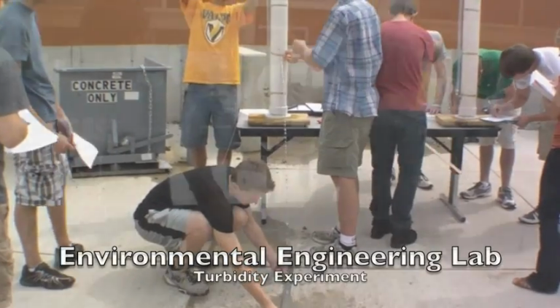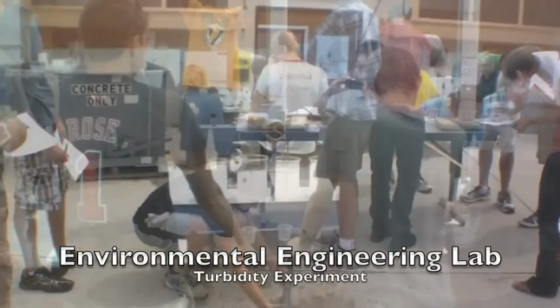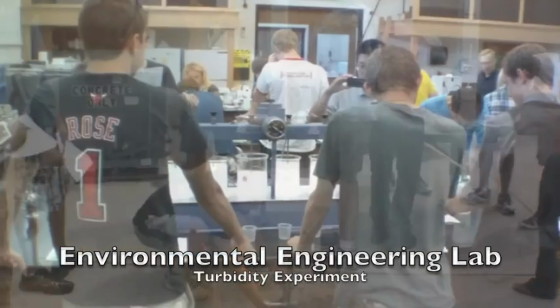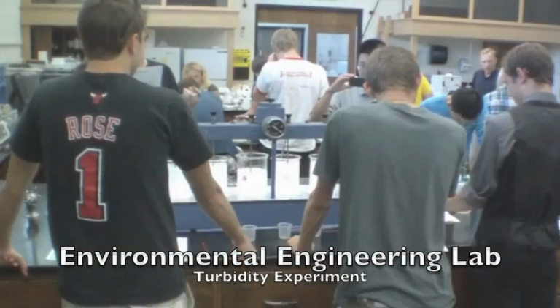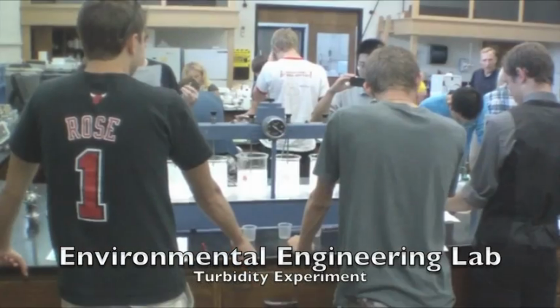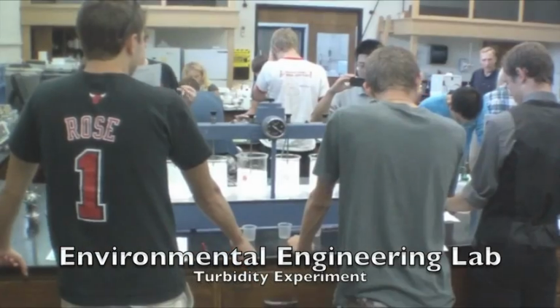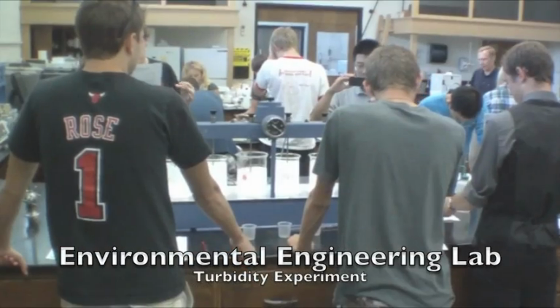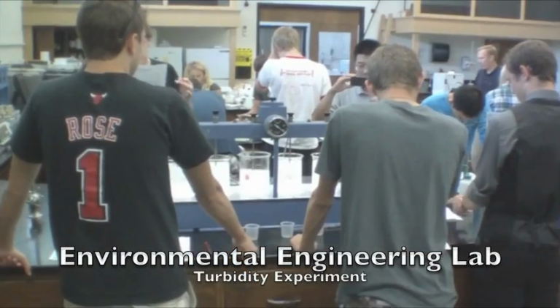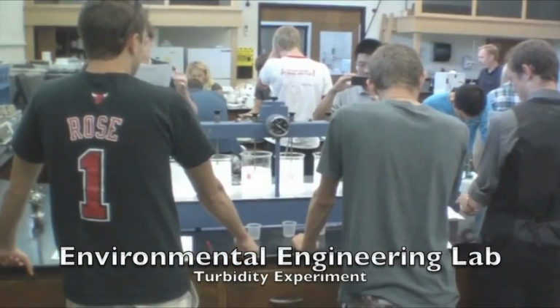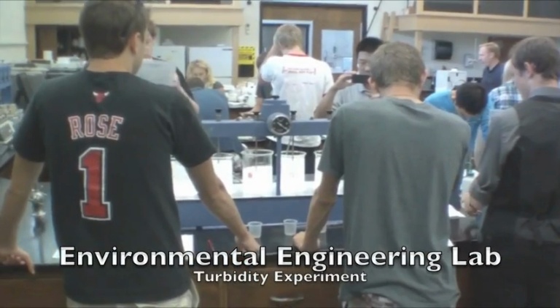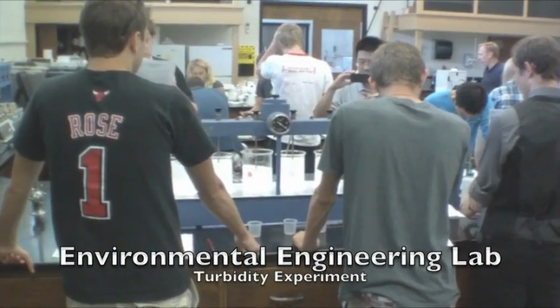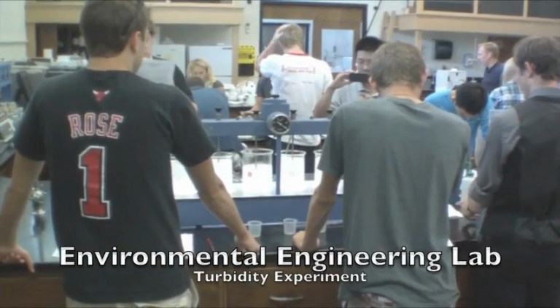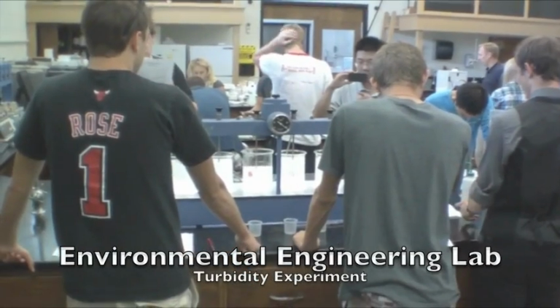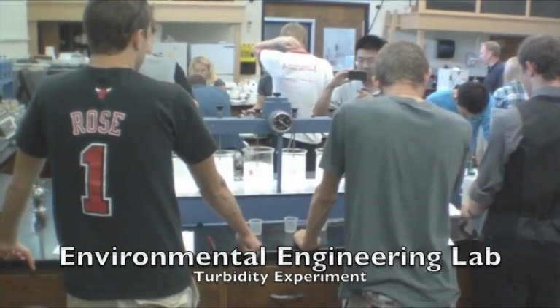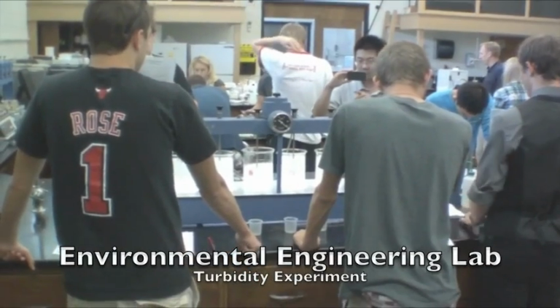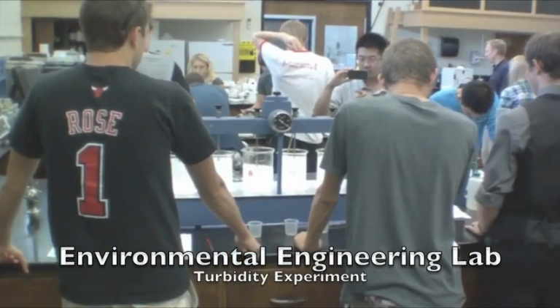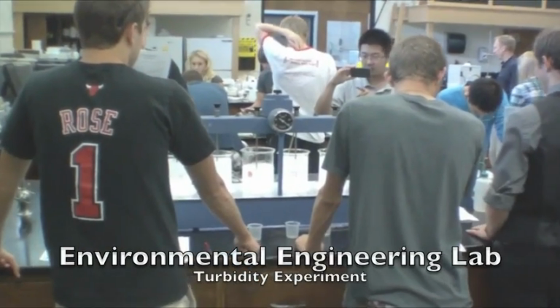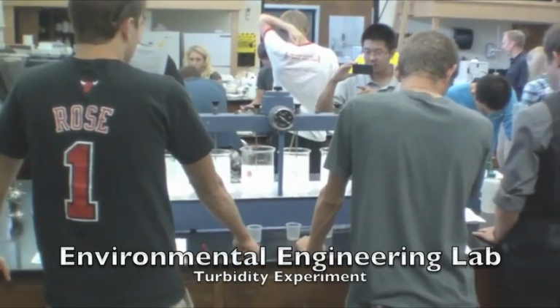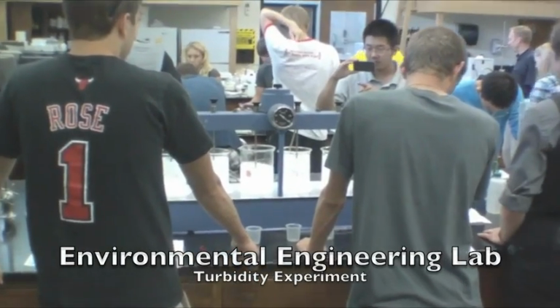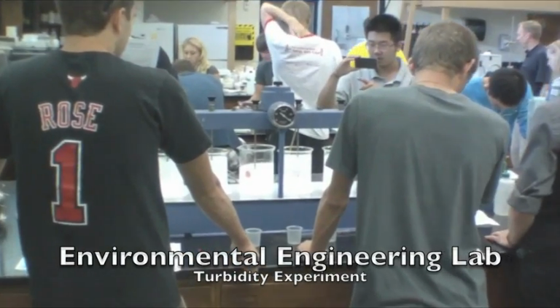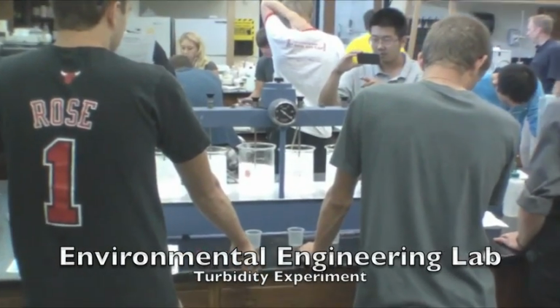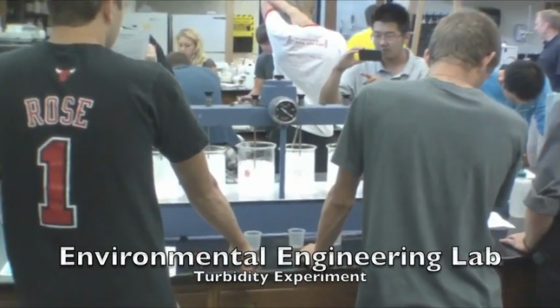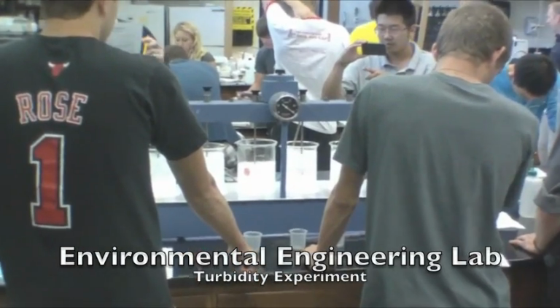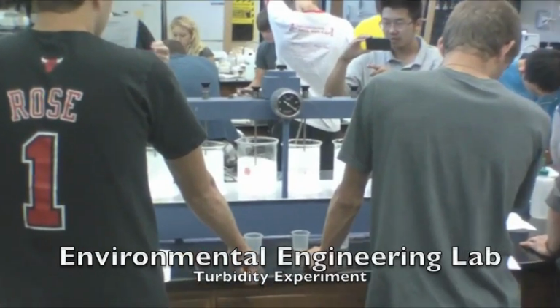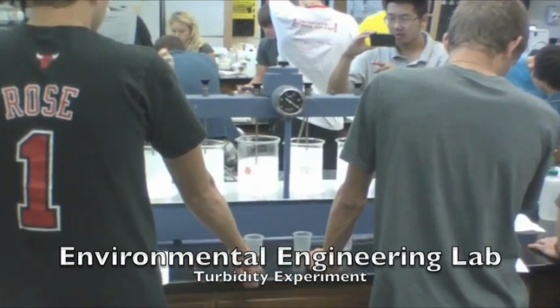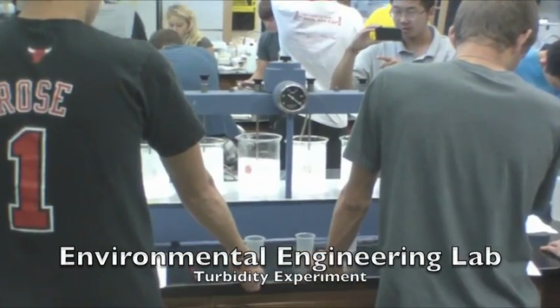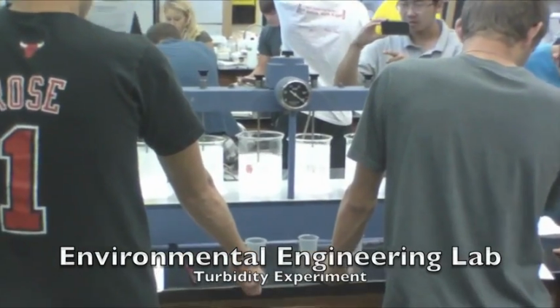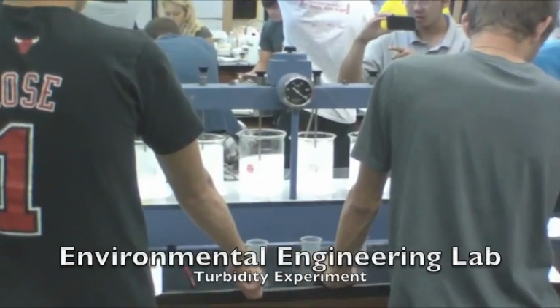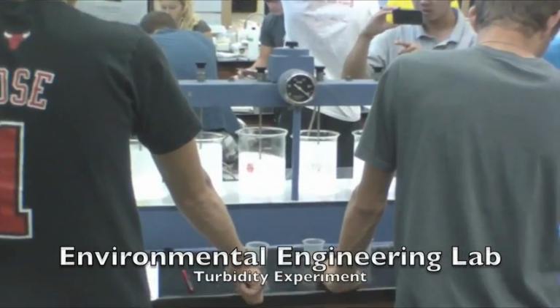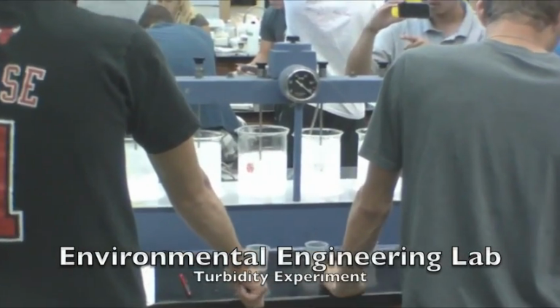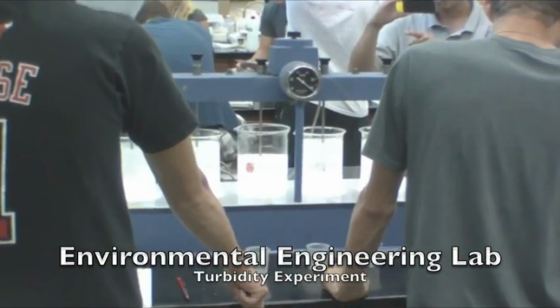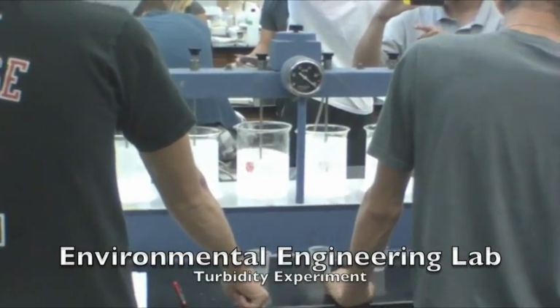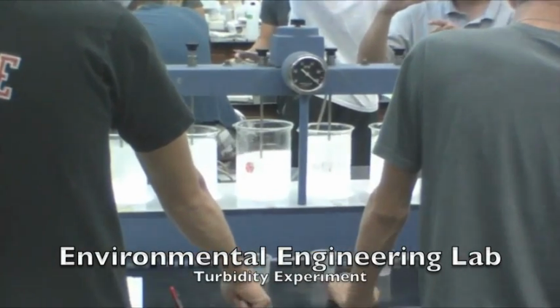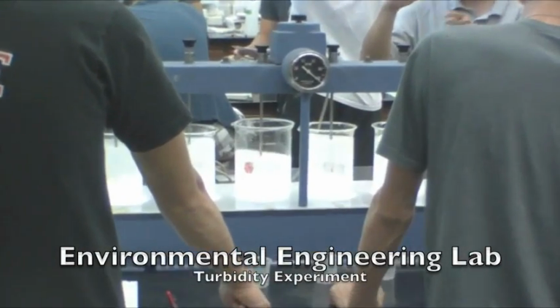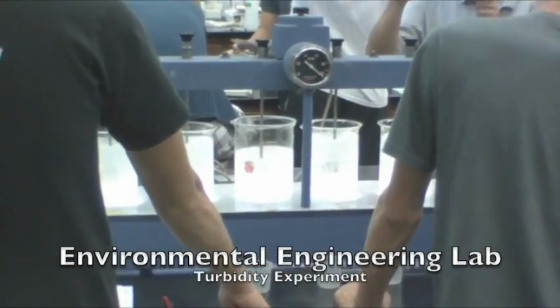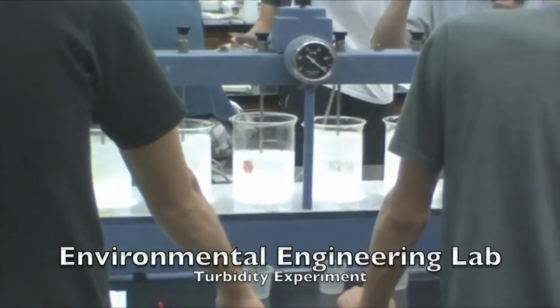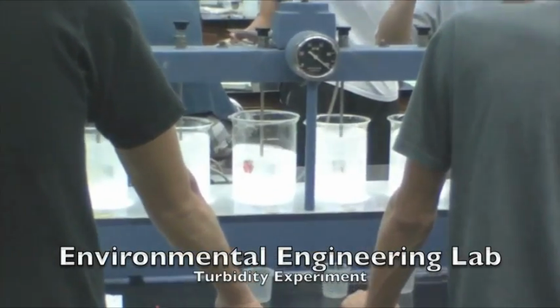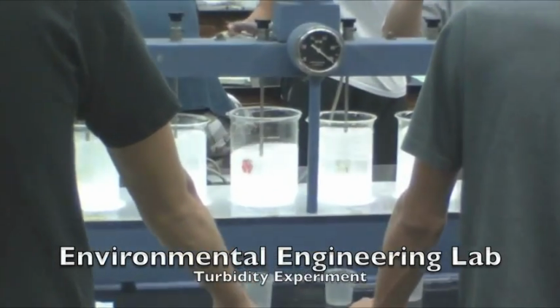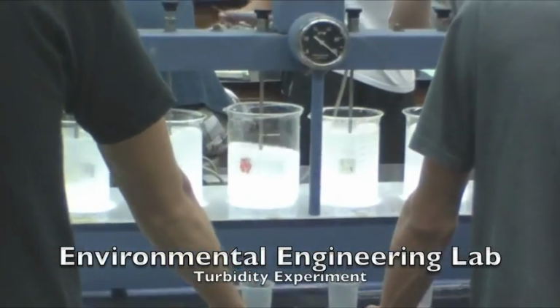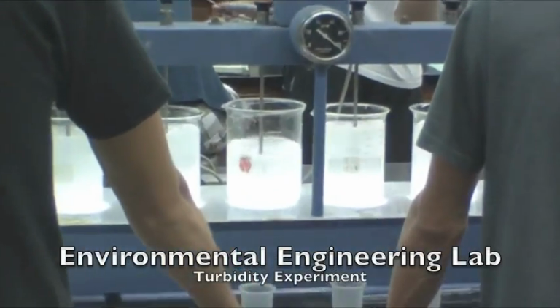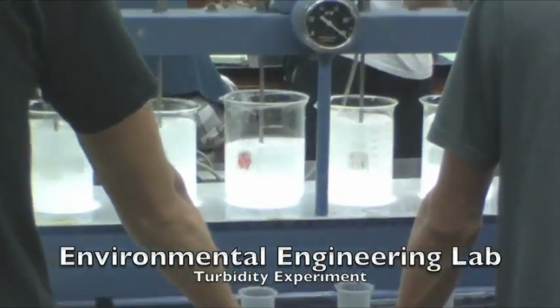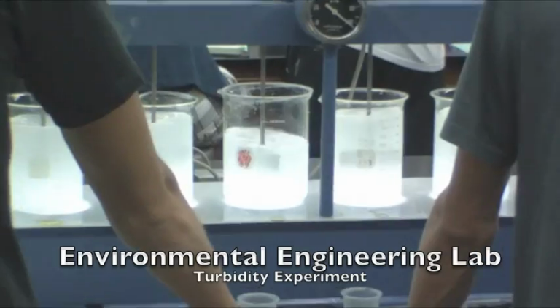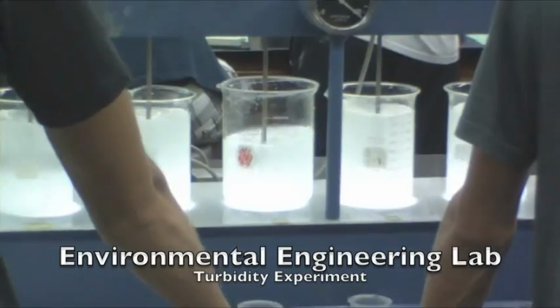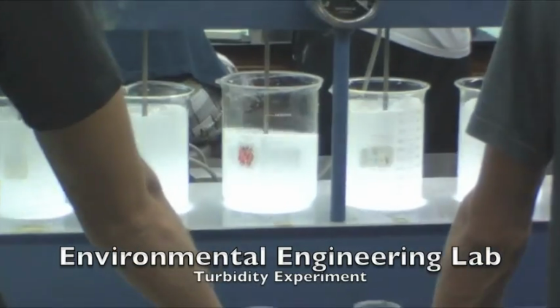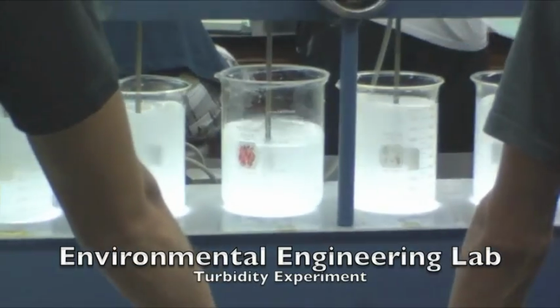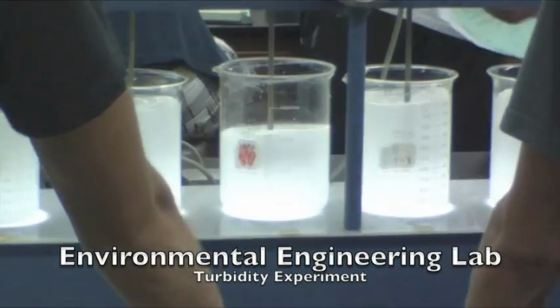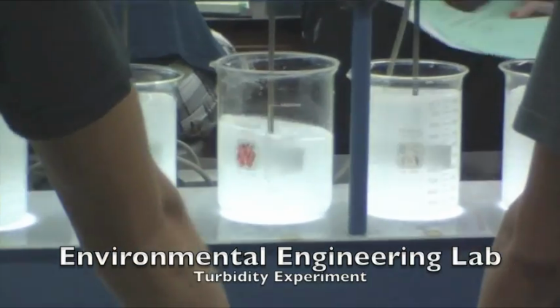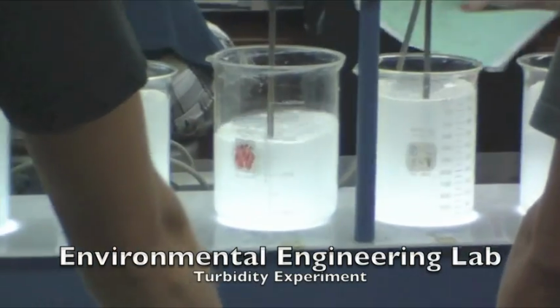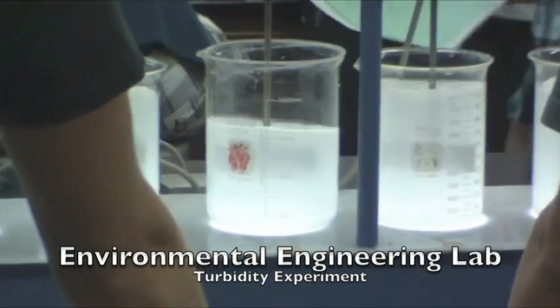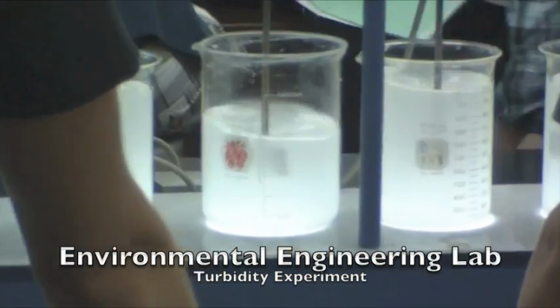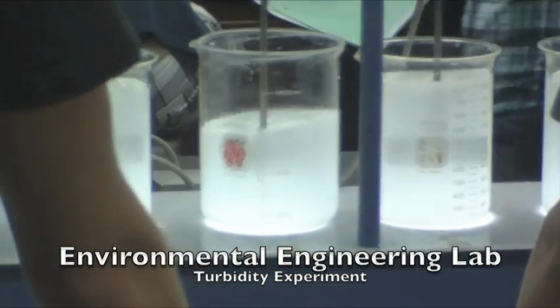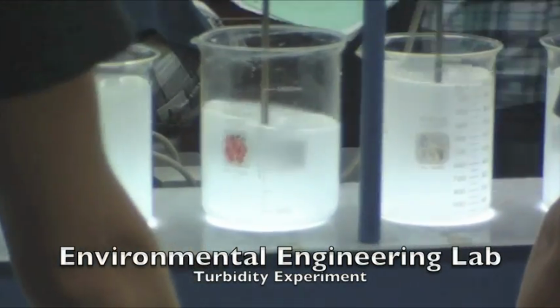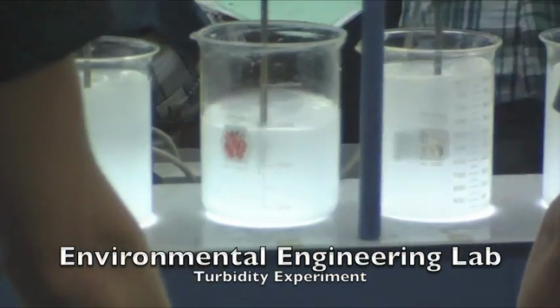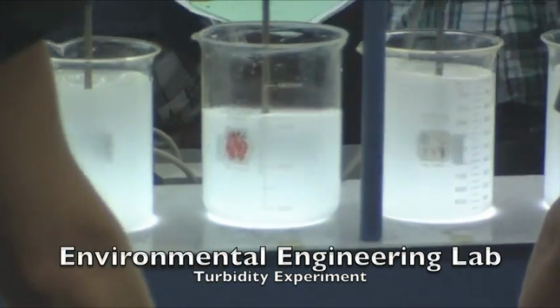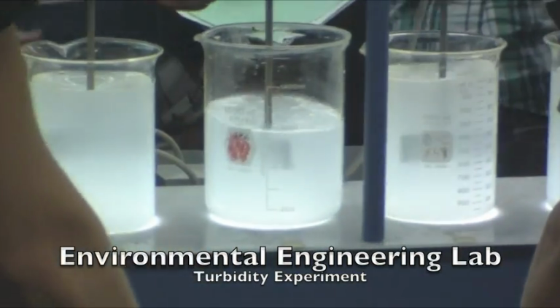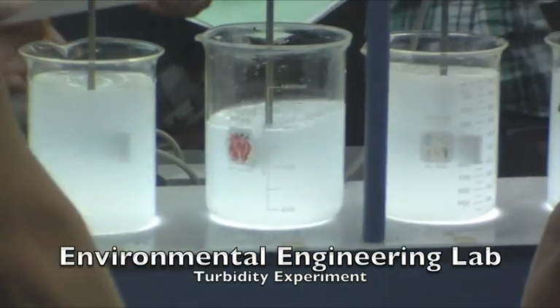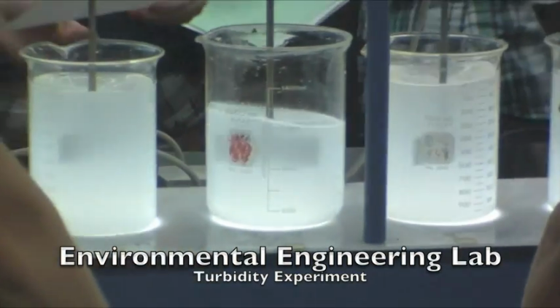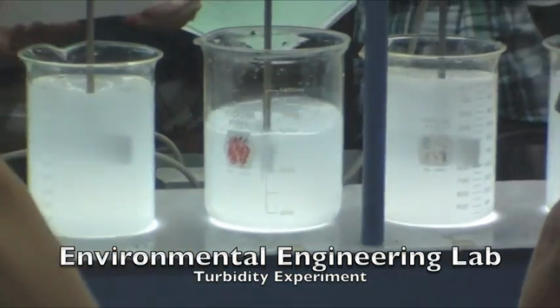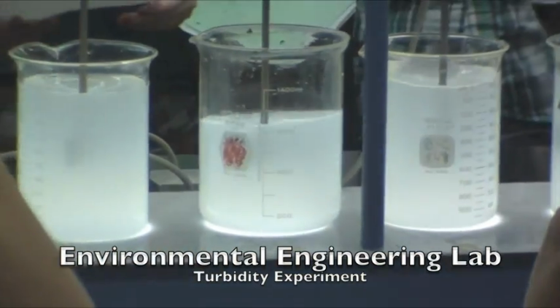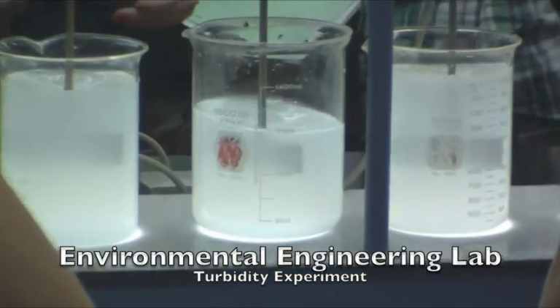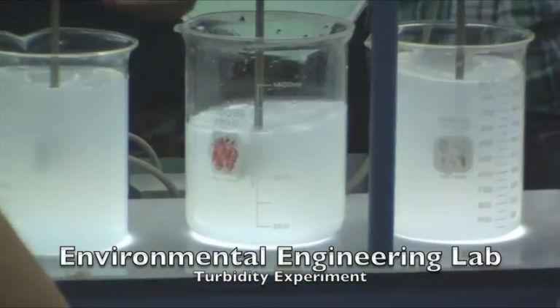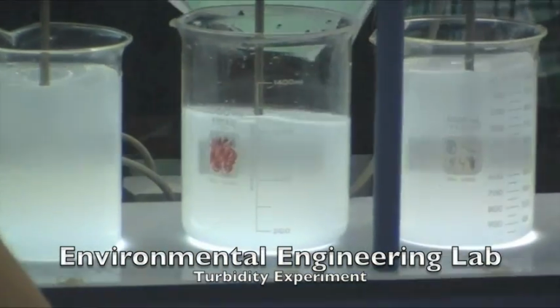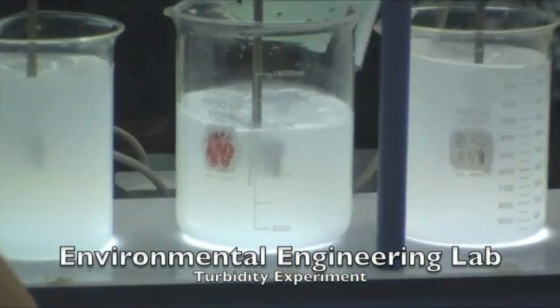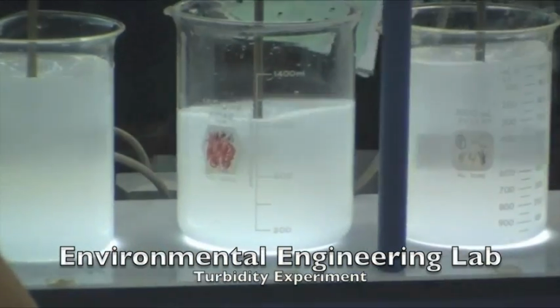In the Environmental Laboratory, I investigated how polluted water is processed before being released back into the environment.